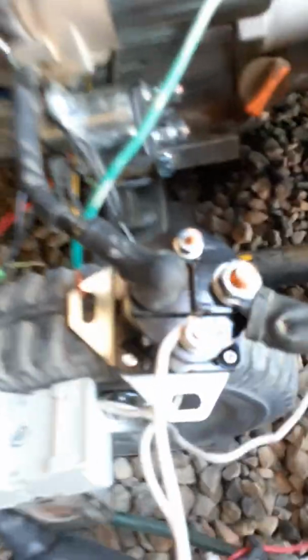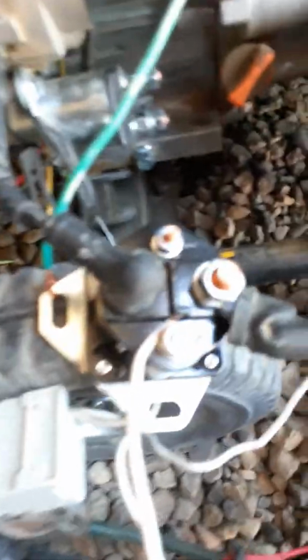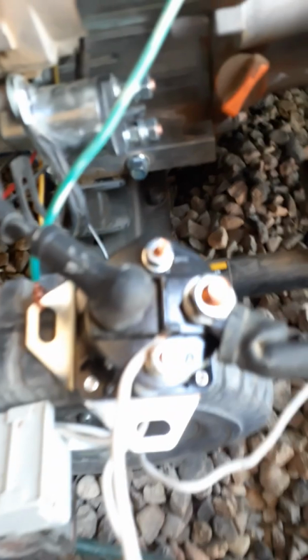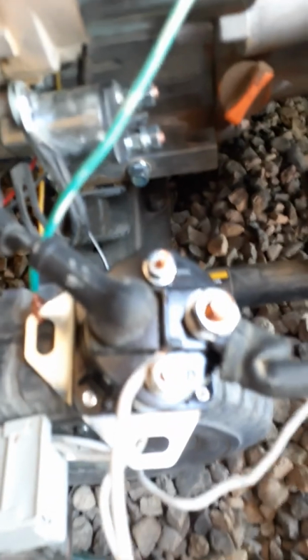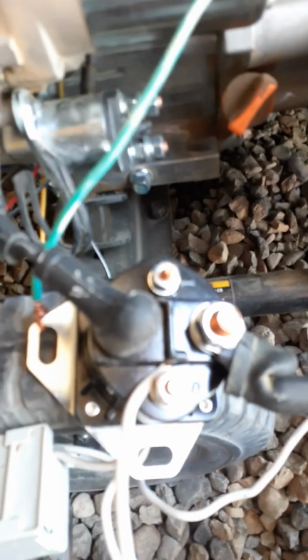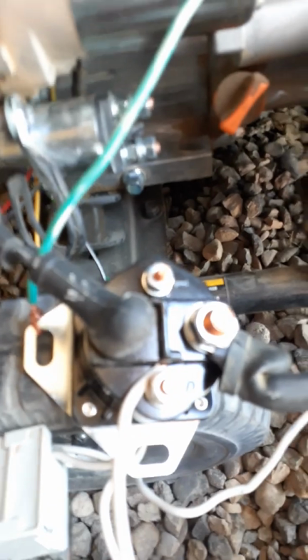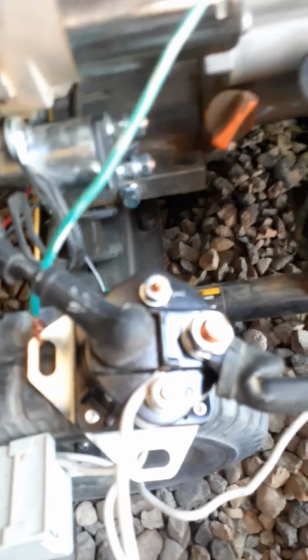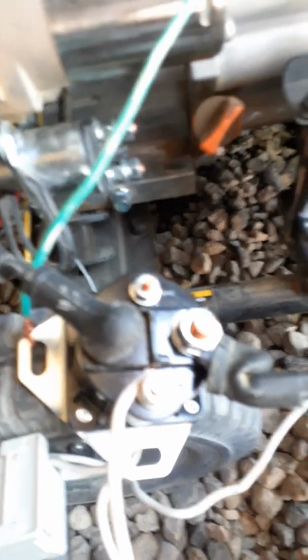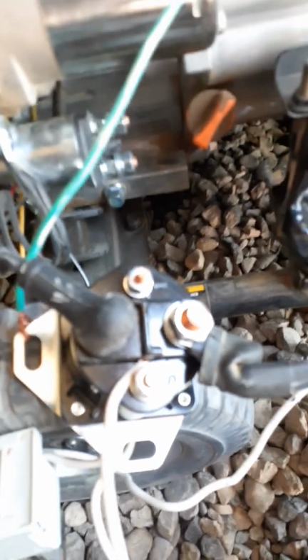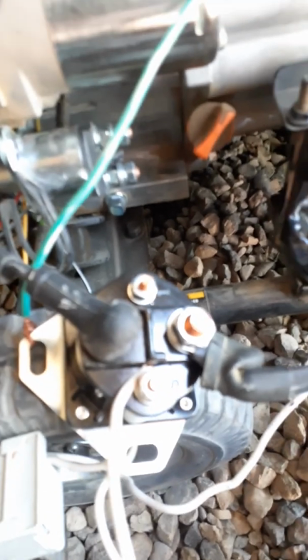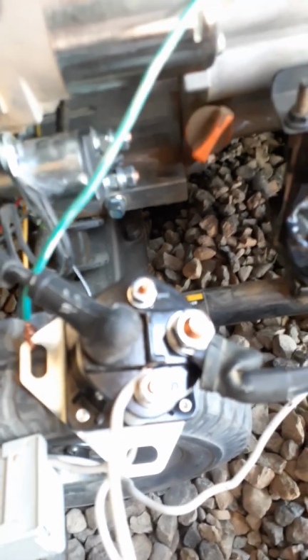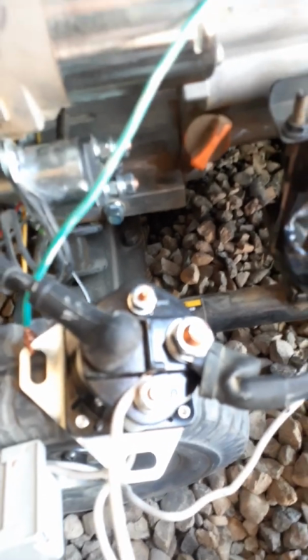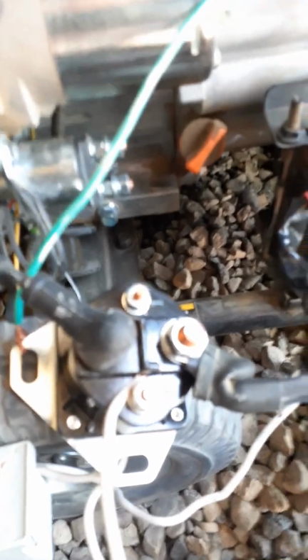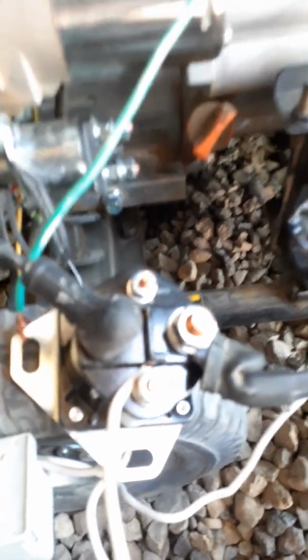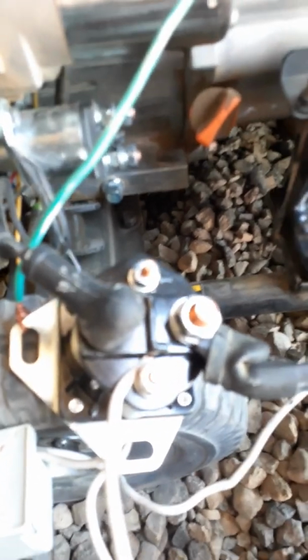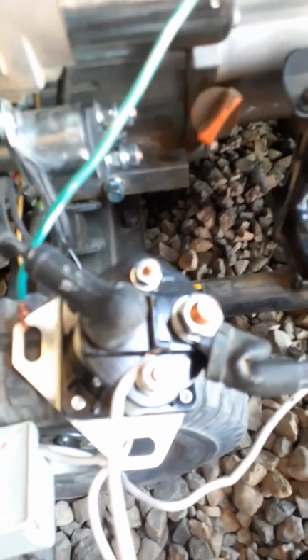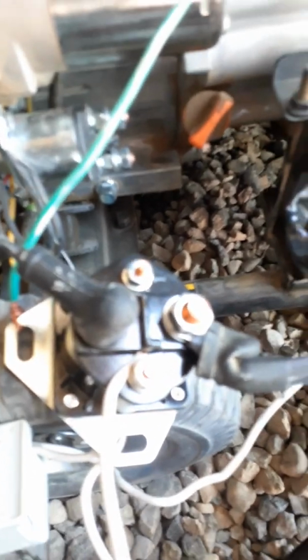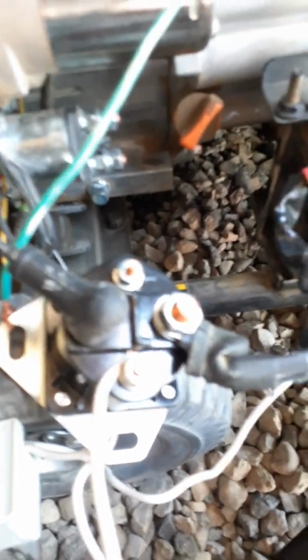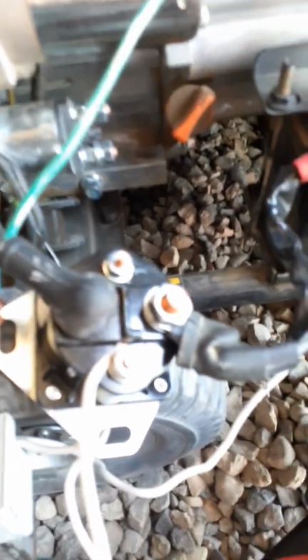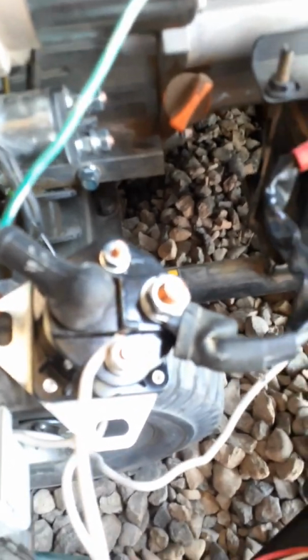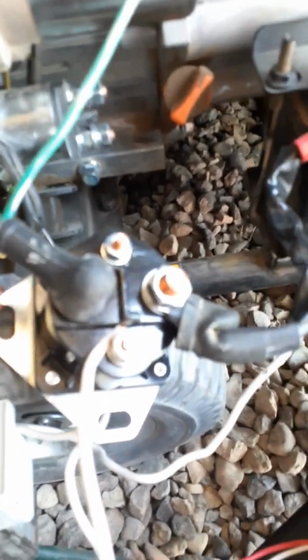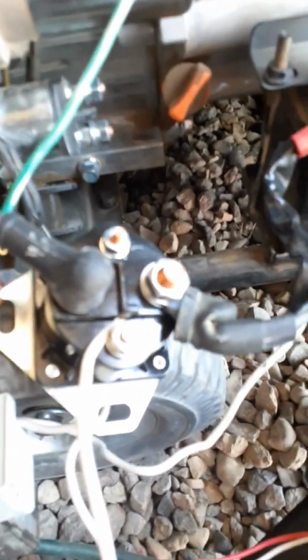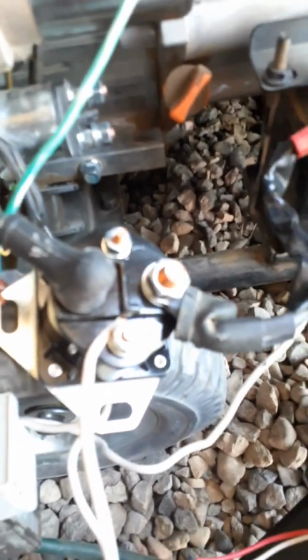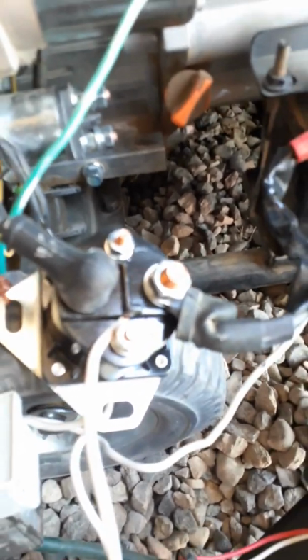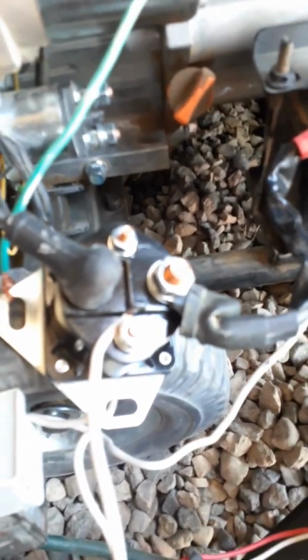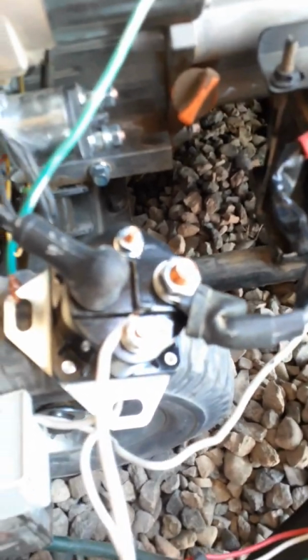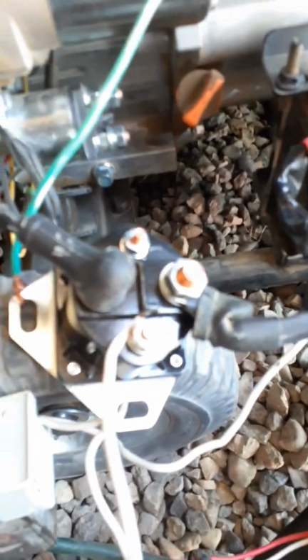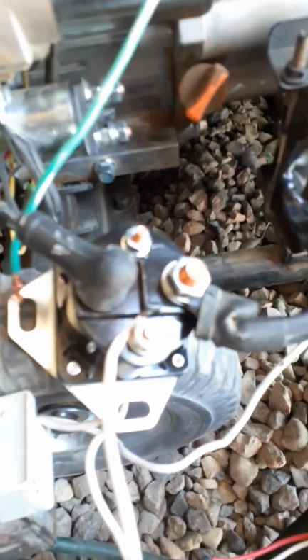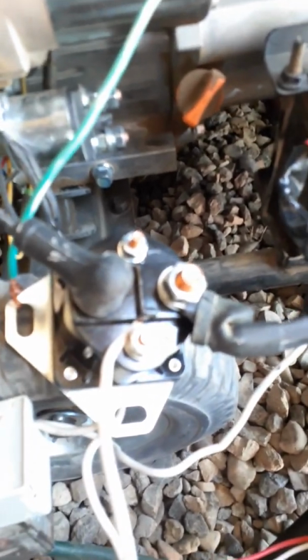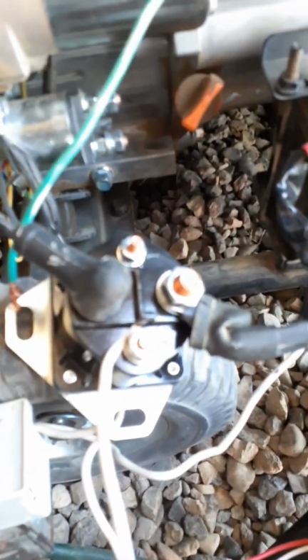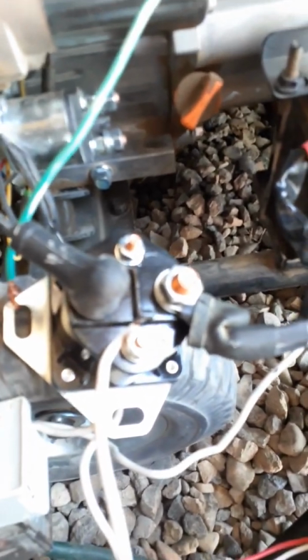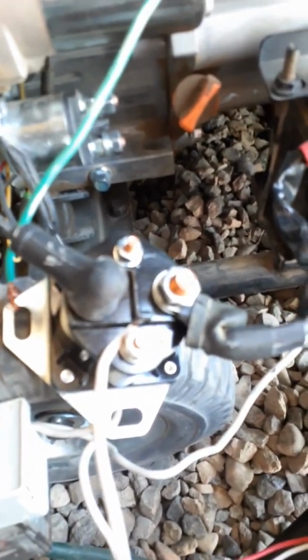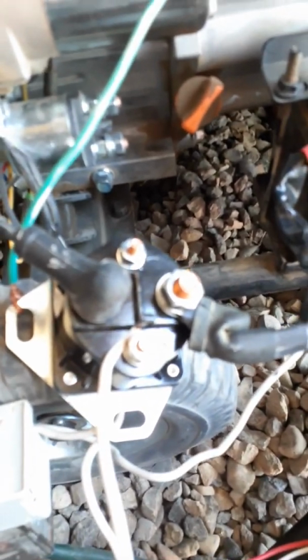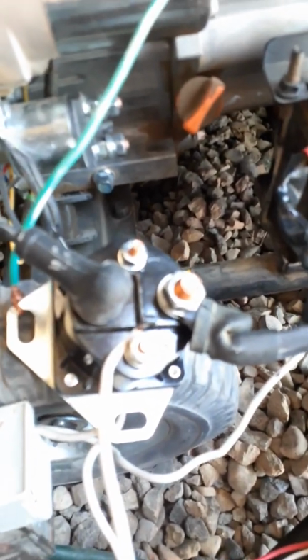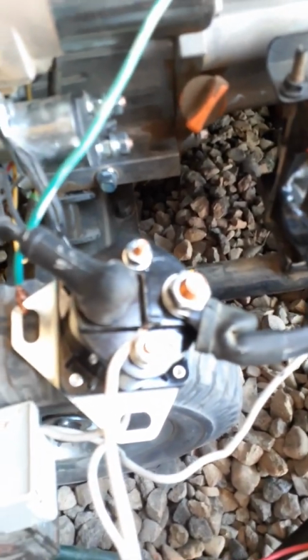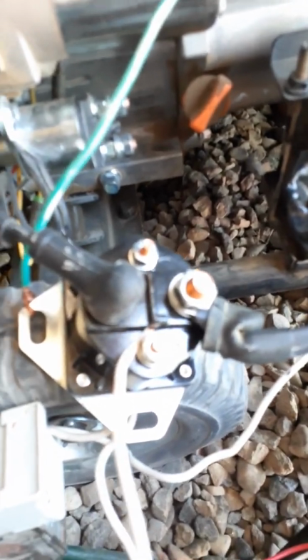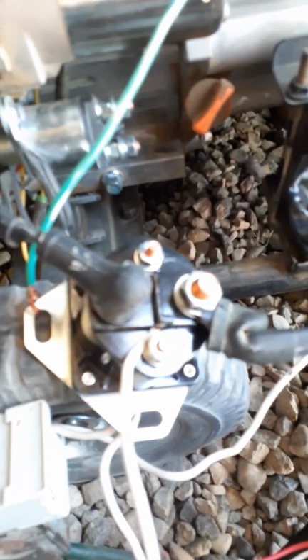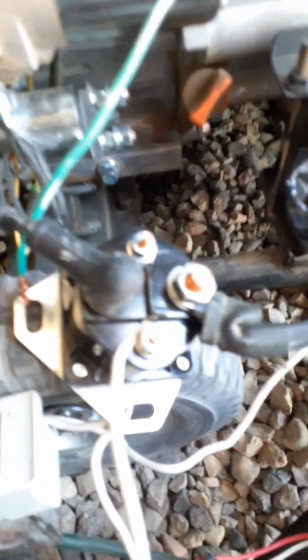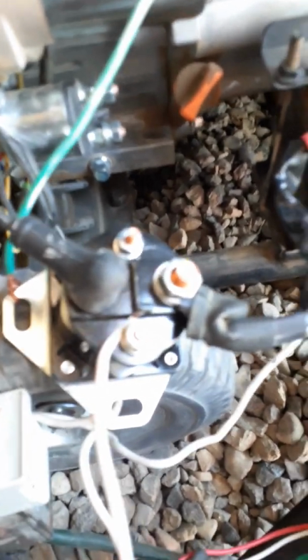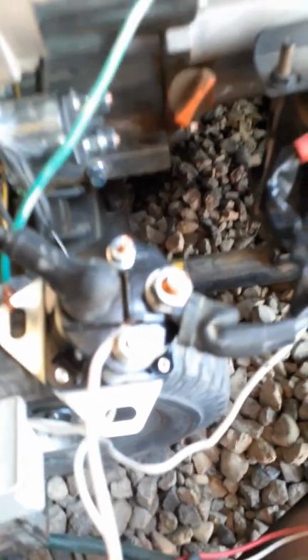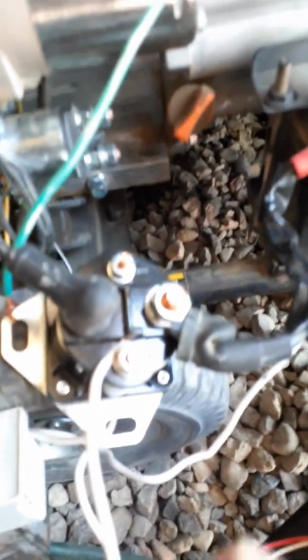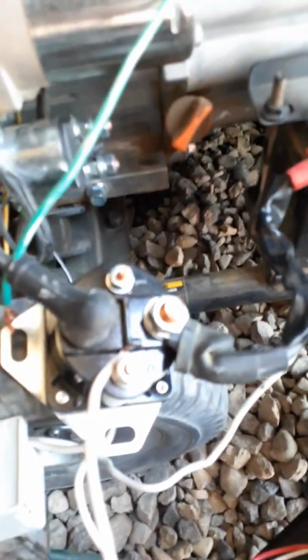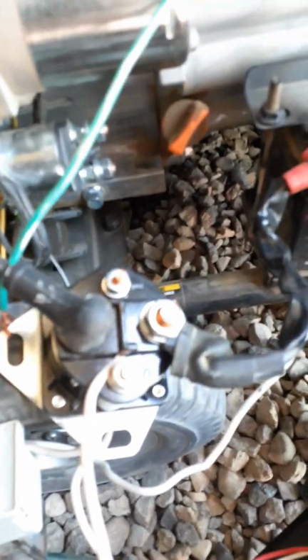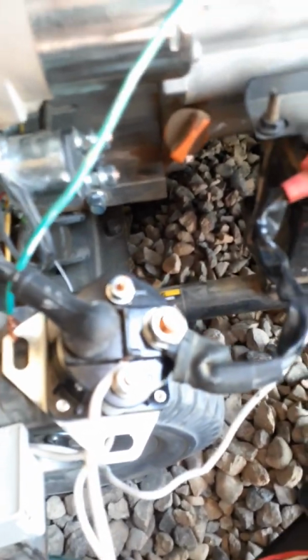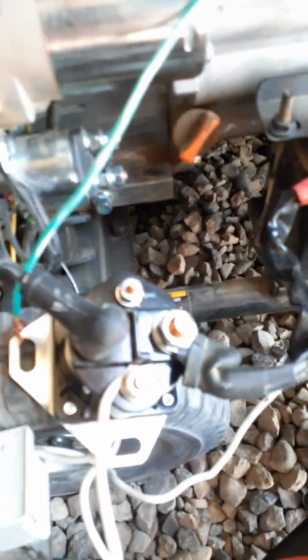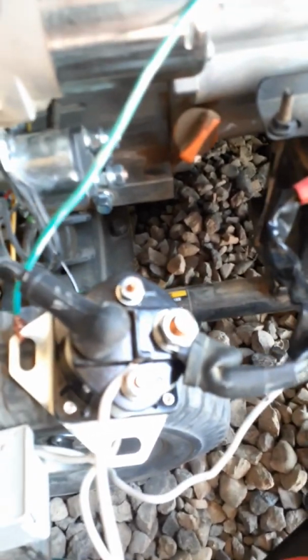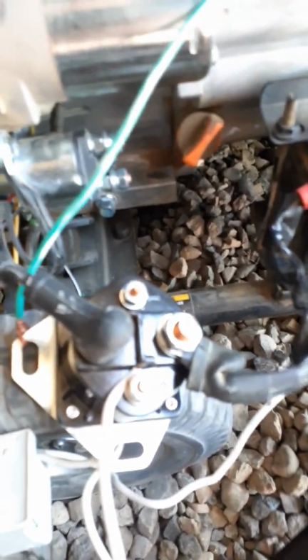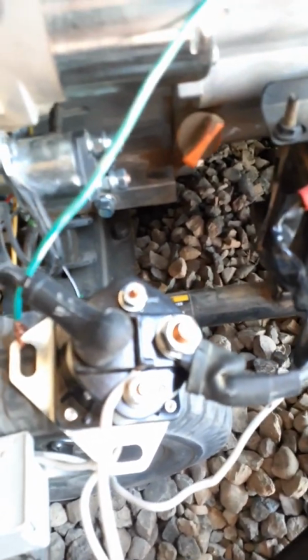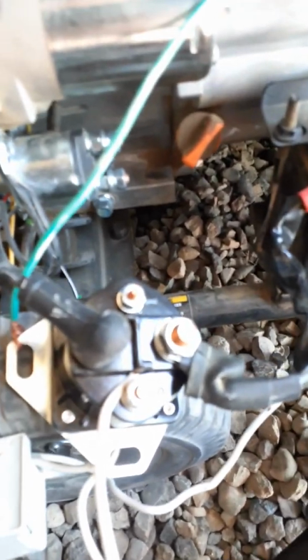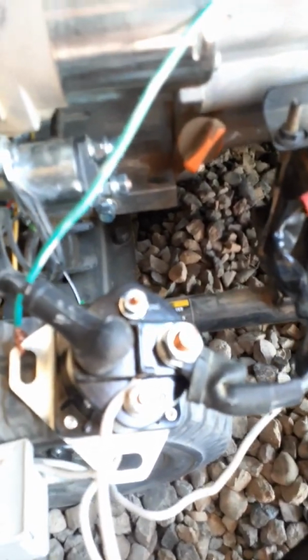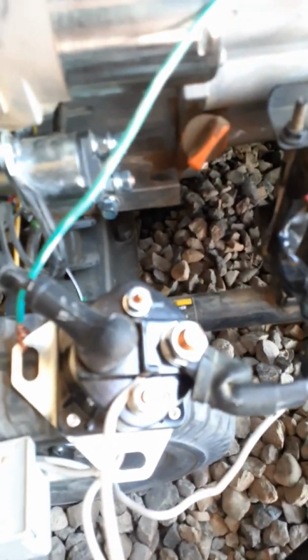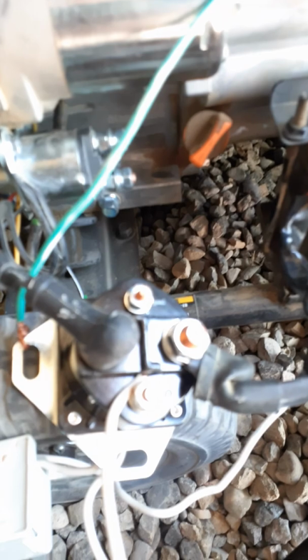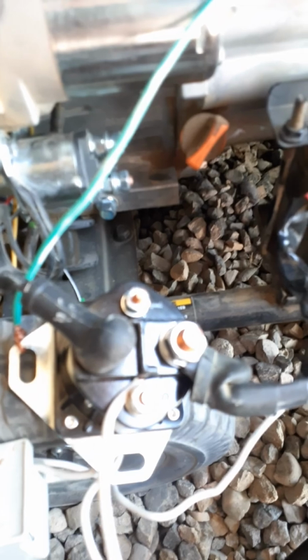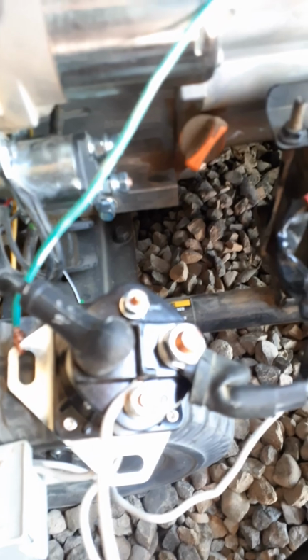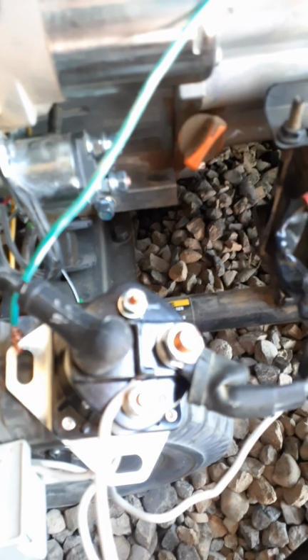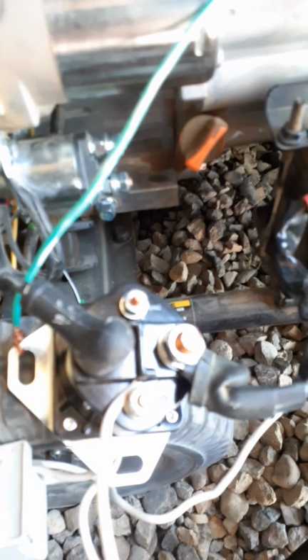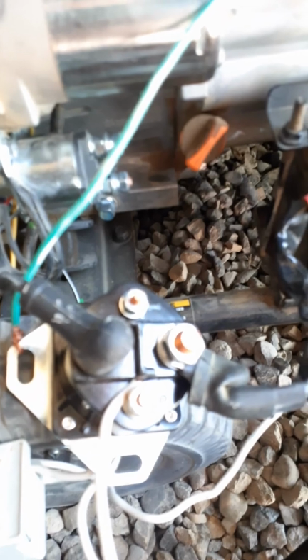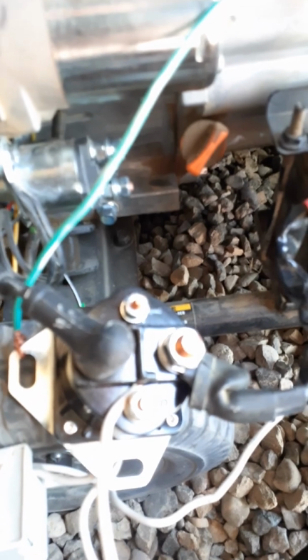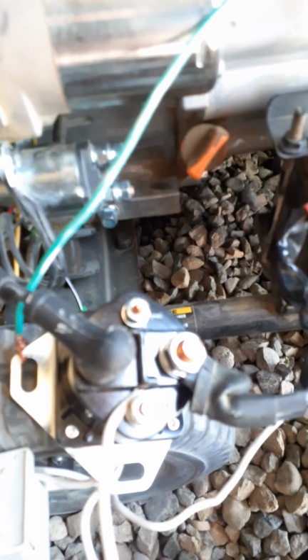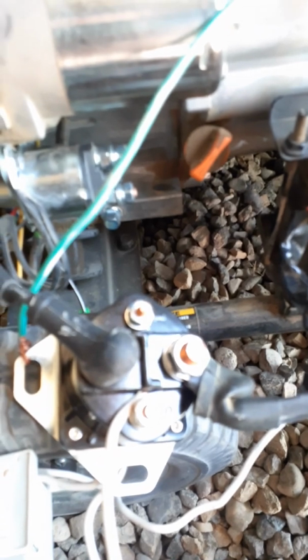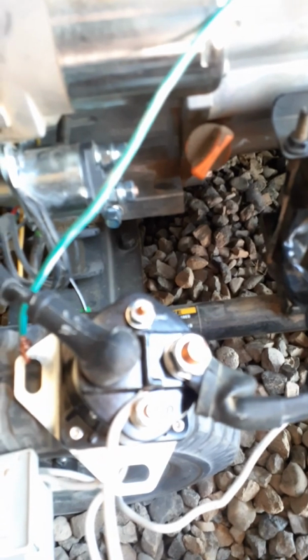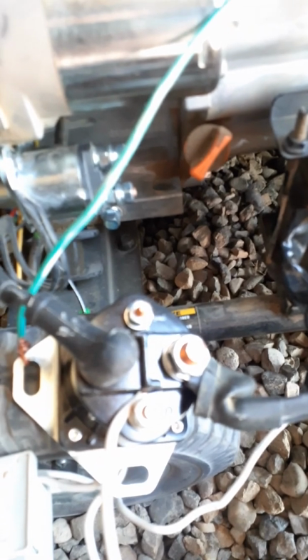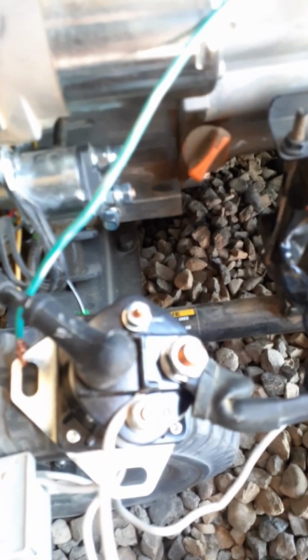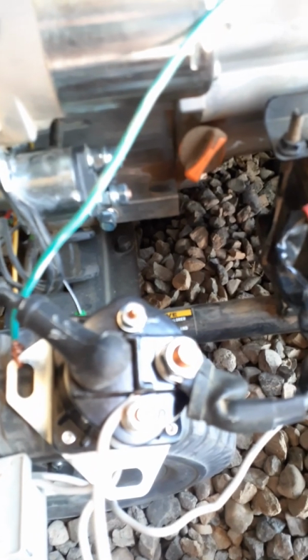Get yourself a solenoid for a 1991 Ford F-150 — that's how you wire it in. If you have any questions, message me. I'm more than happy to help. Good luck, this ought to work for you.